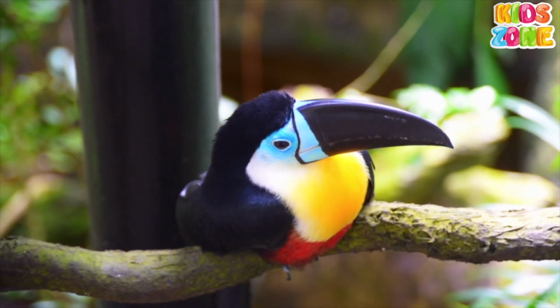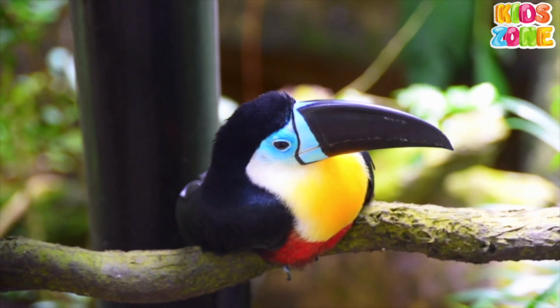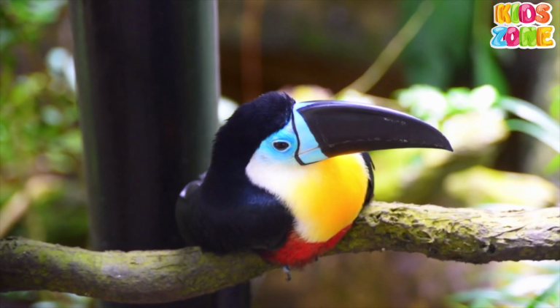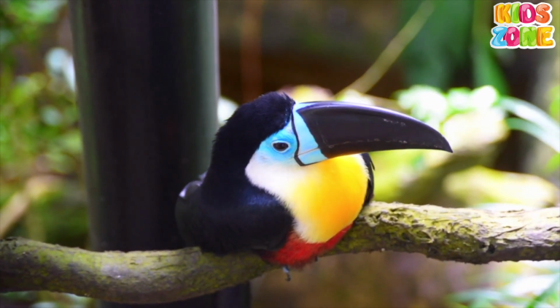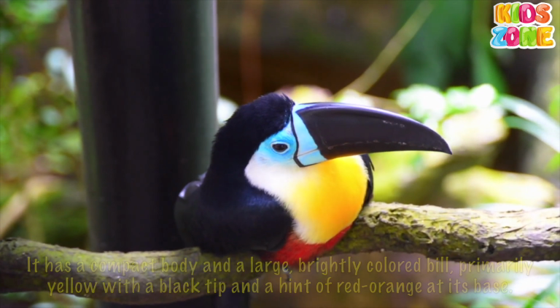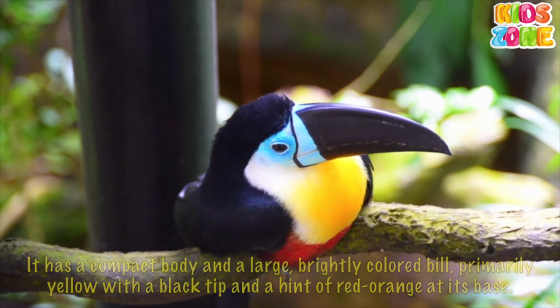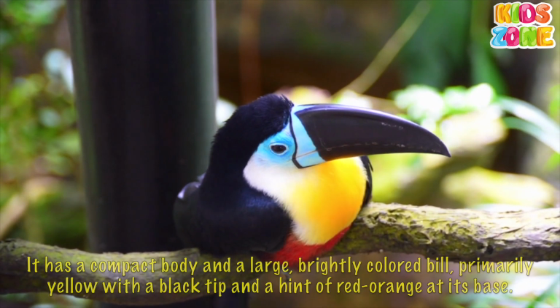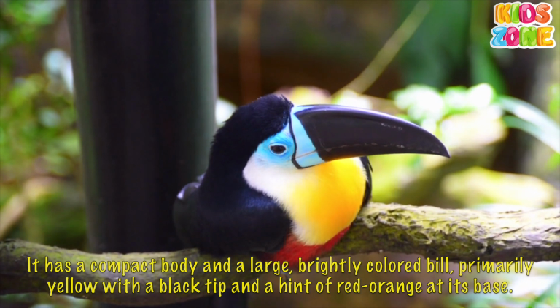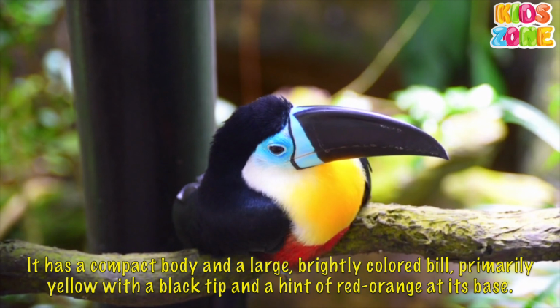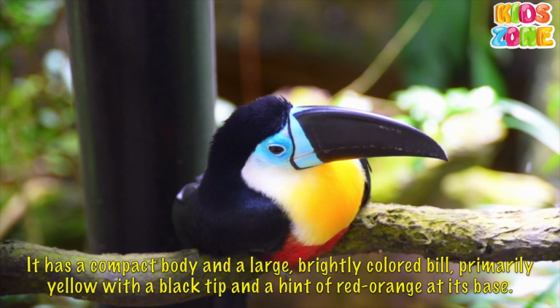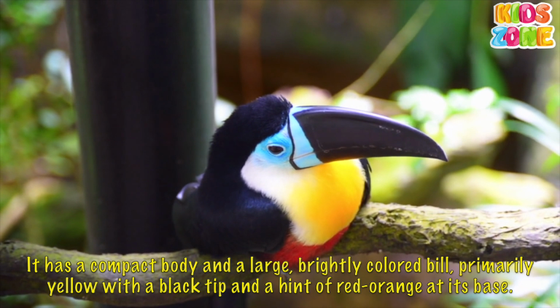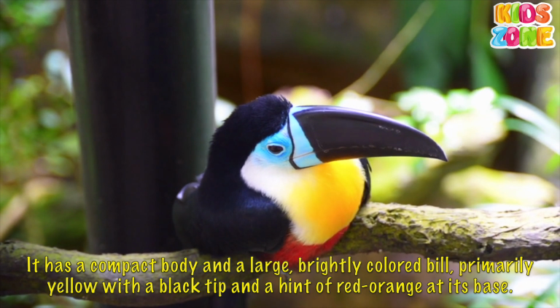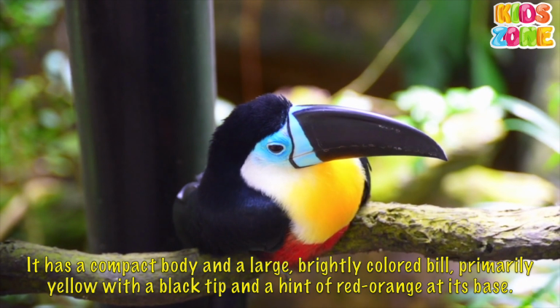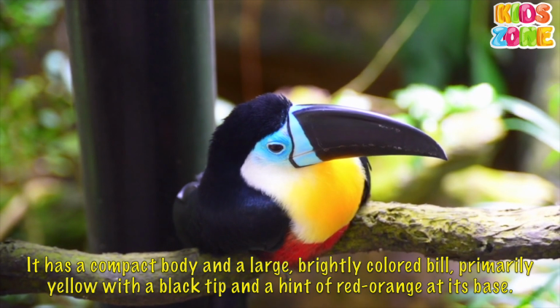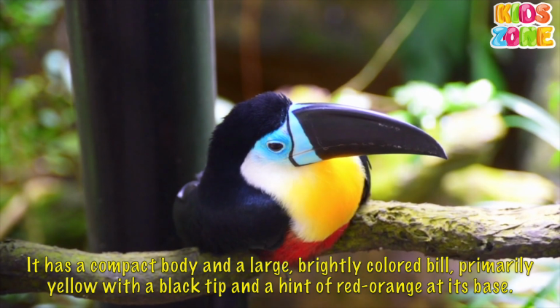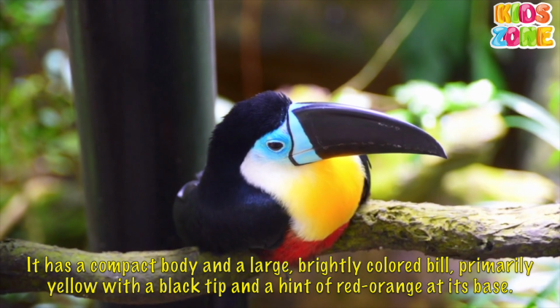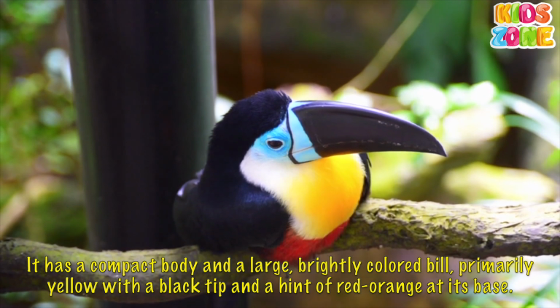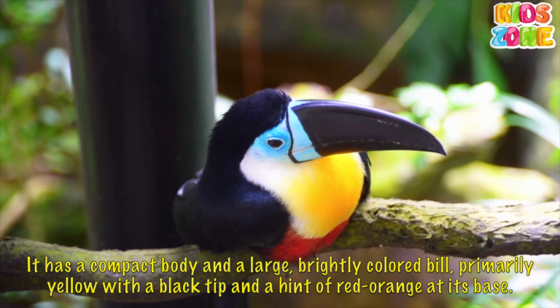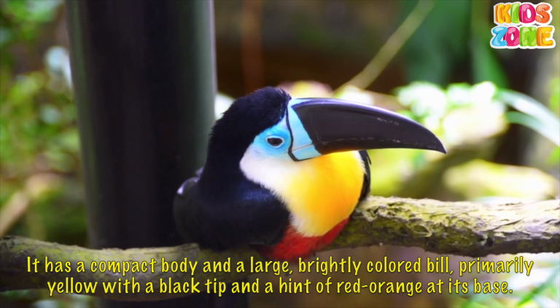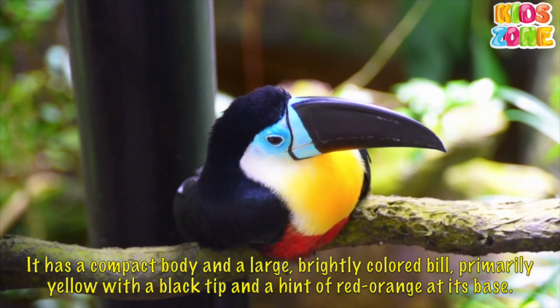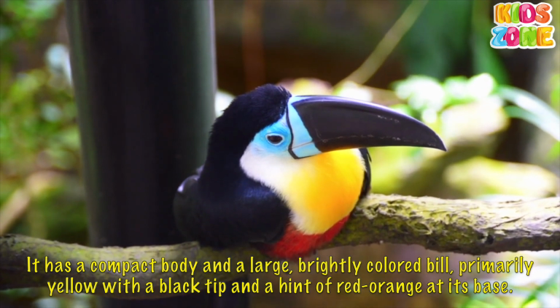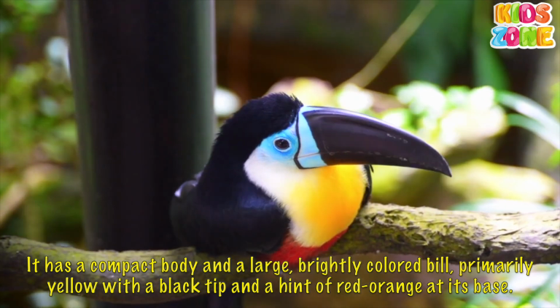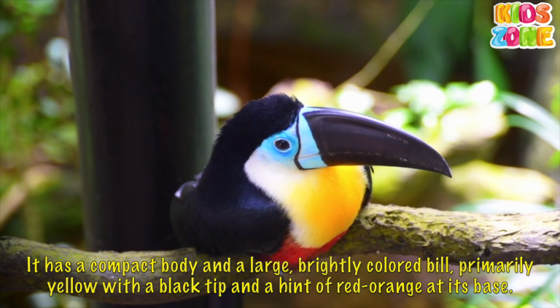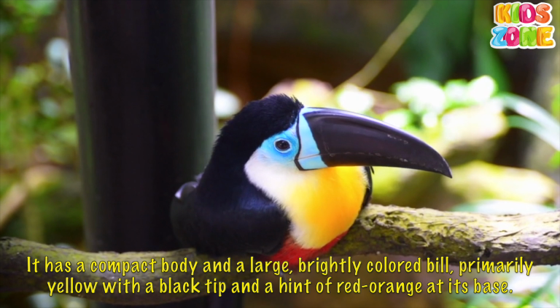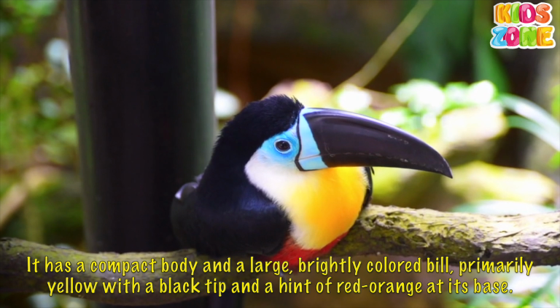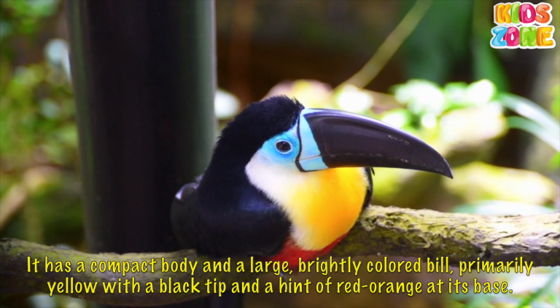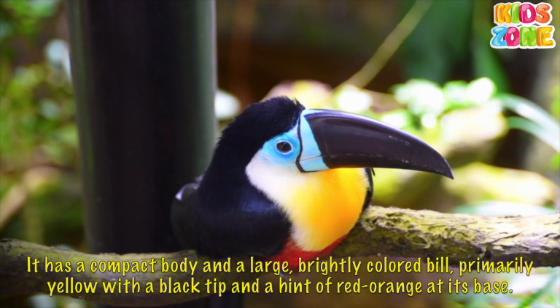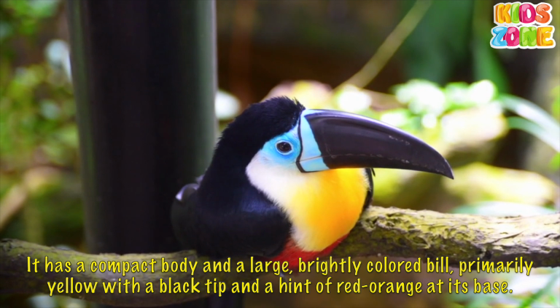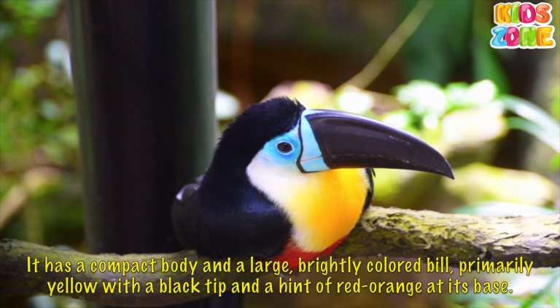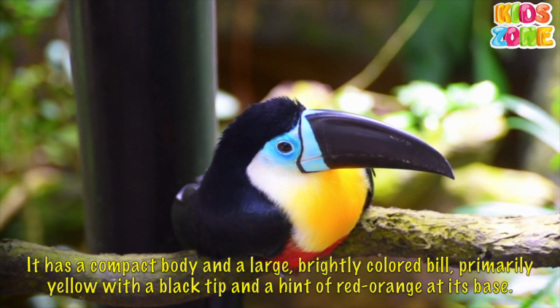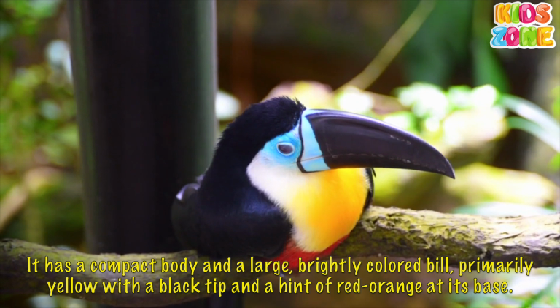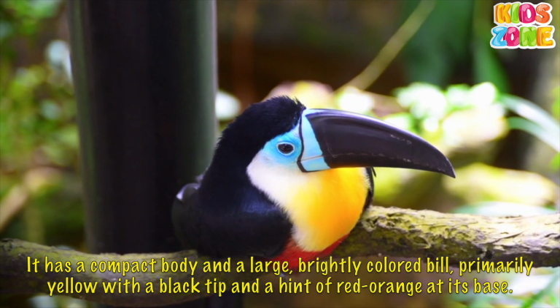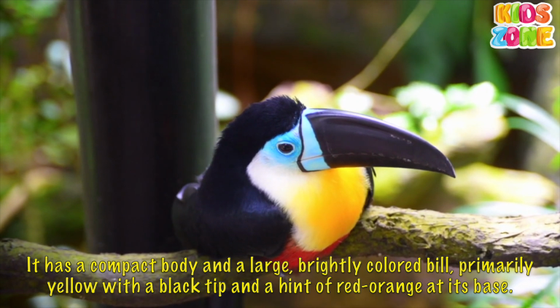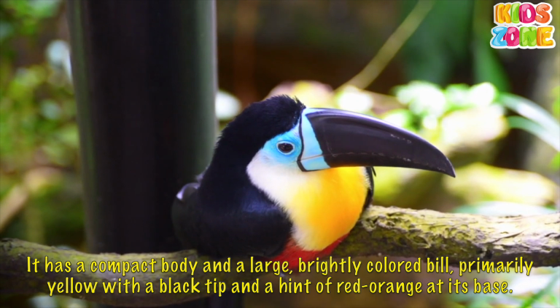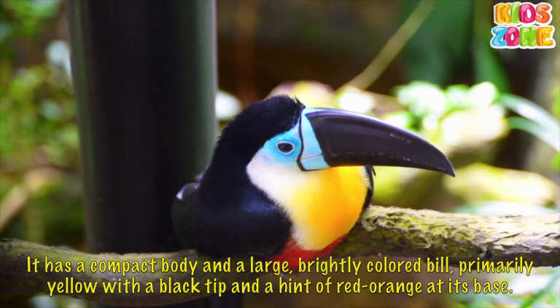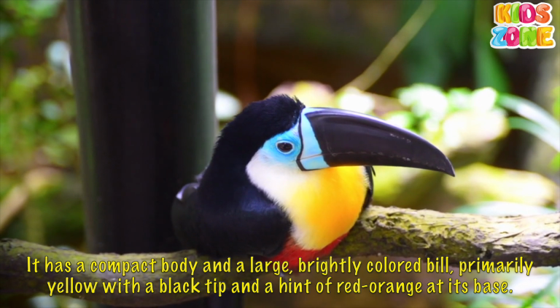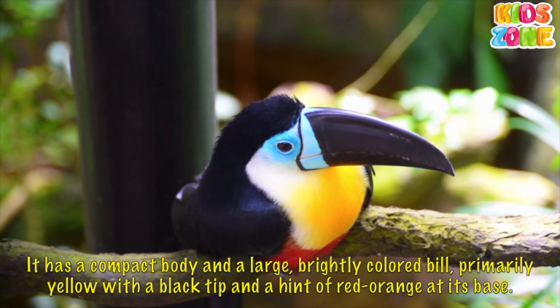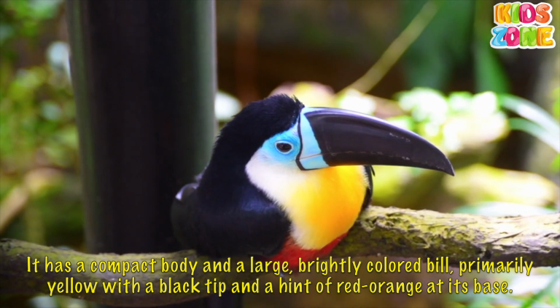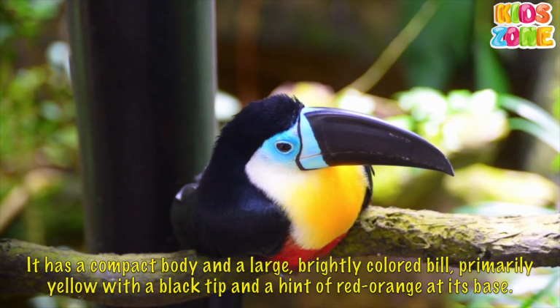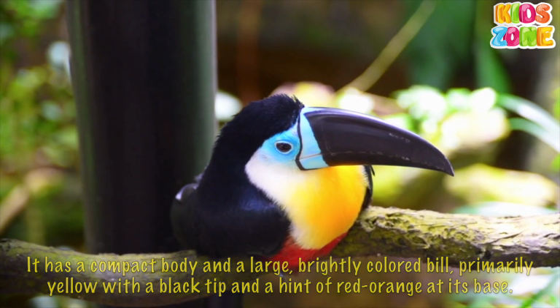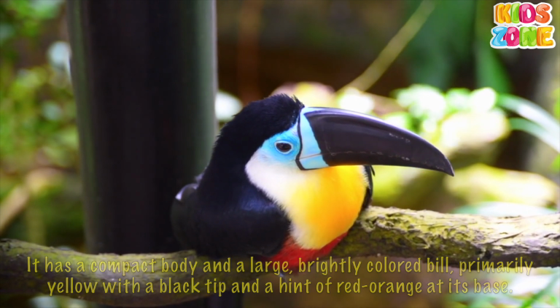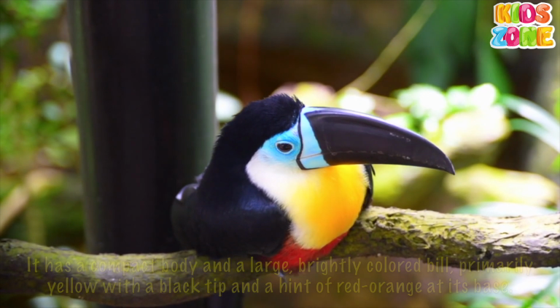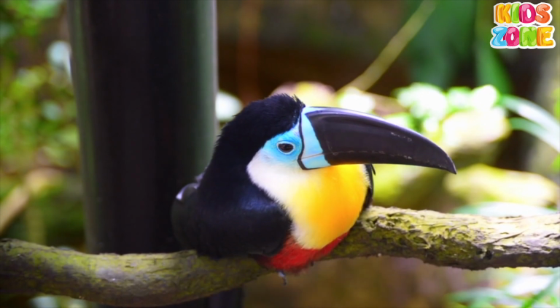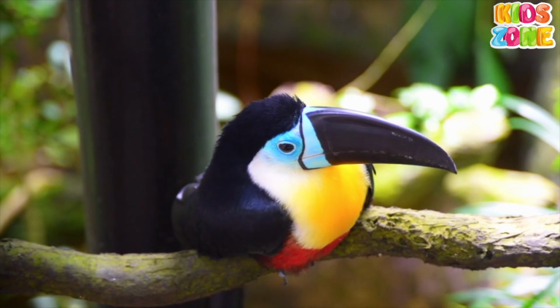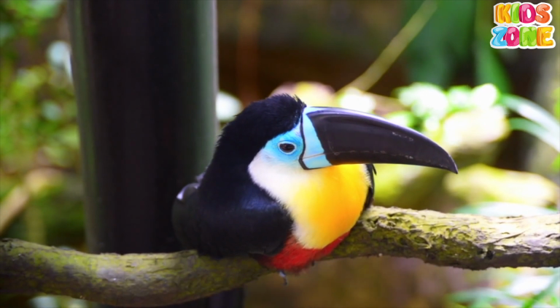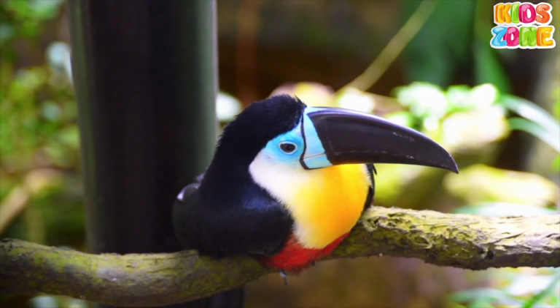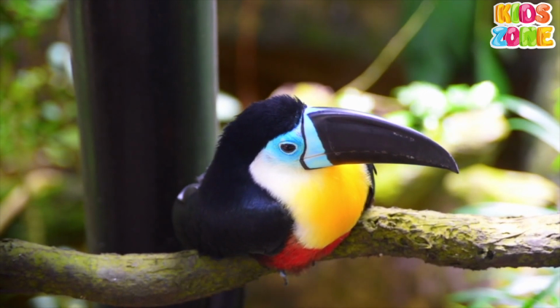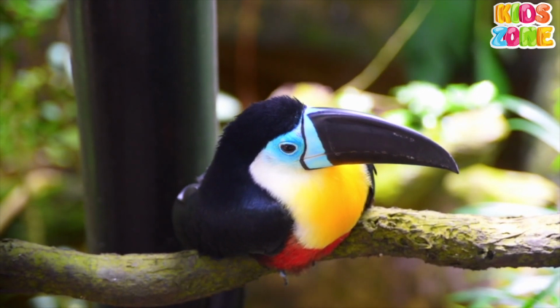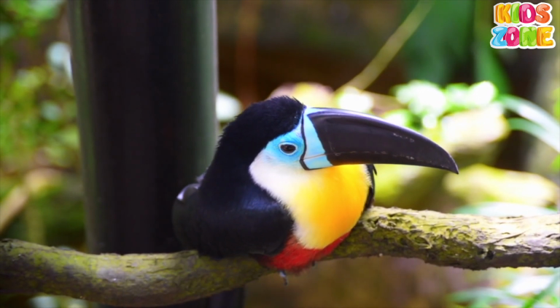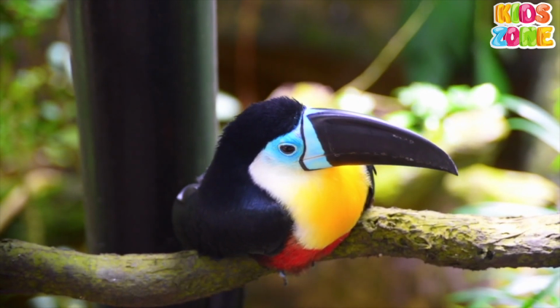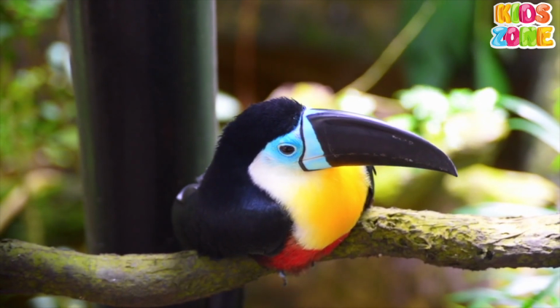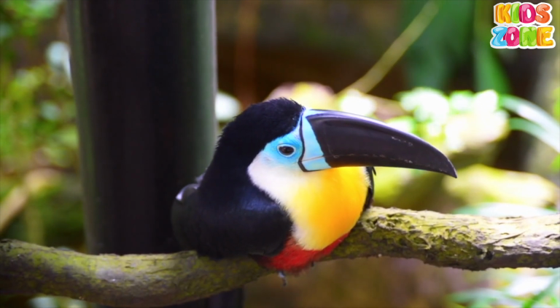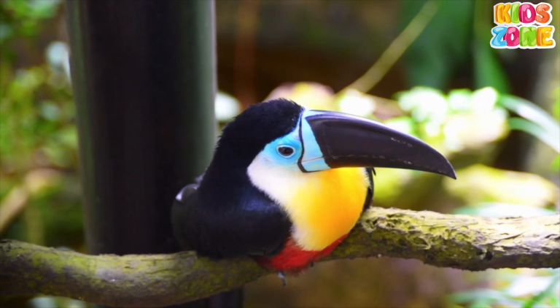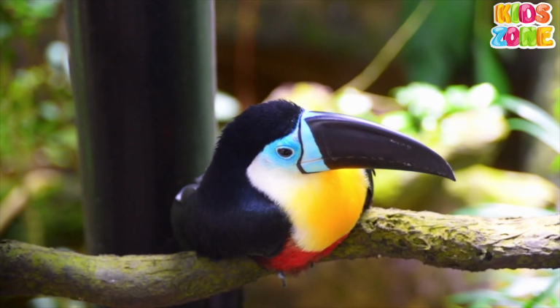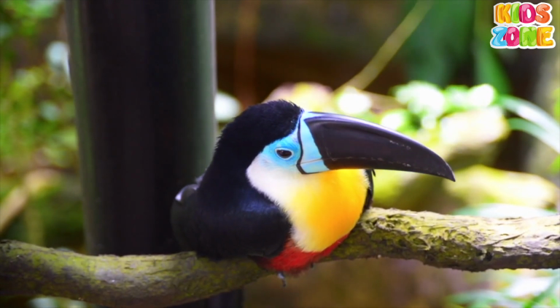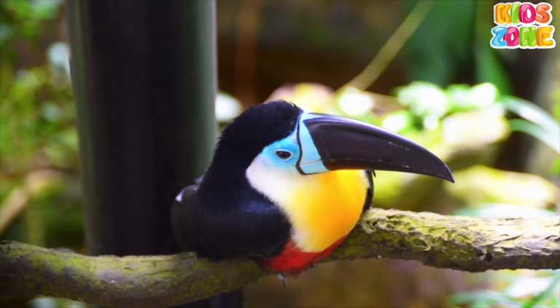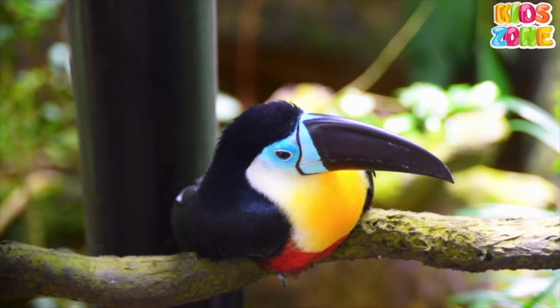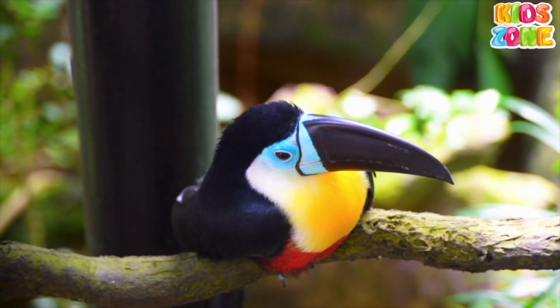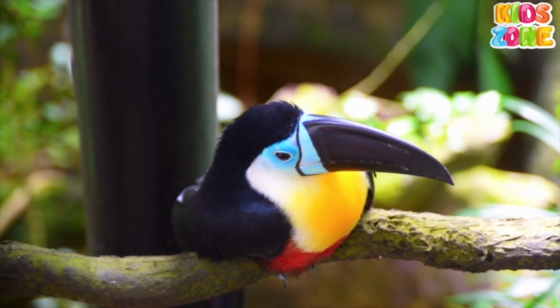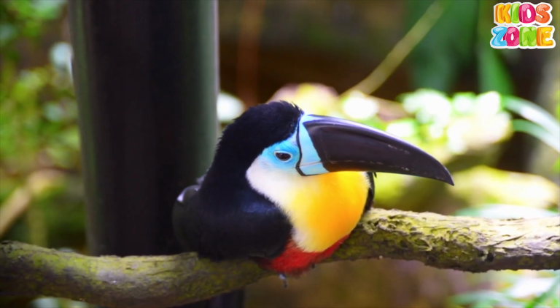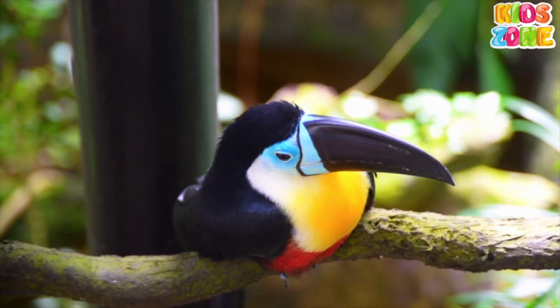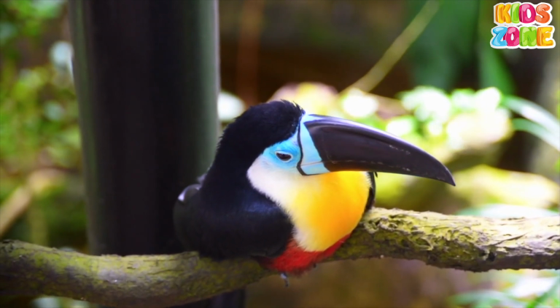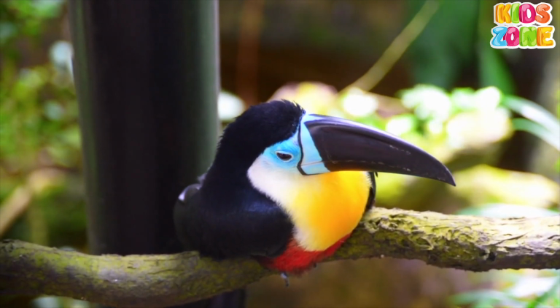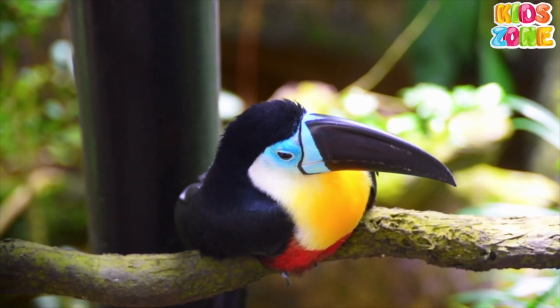It has a compact body and a large, brightly colored bill, primarily yellow with a black tip, and a hint of red-orange.